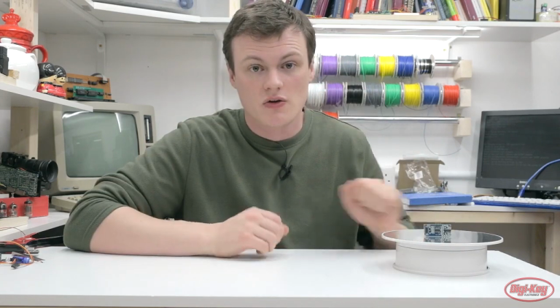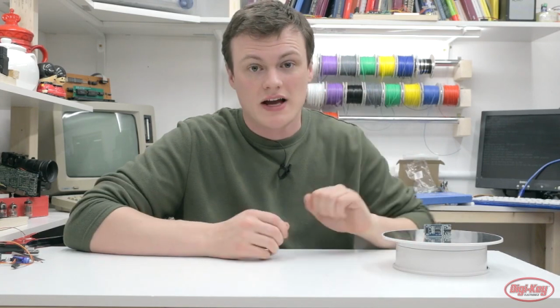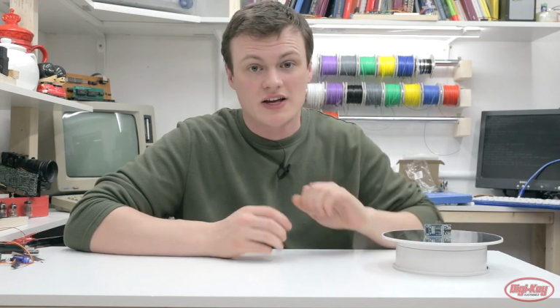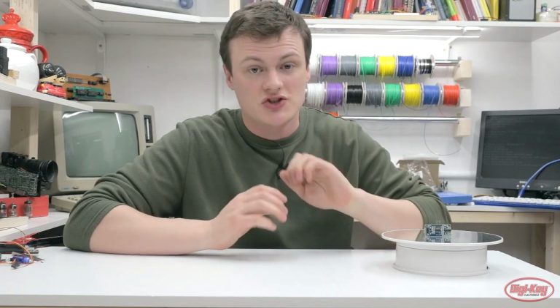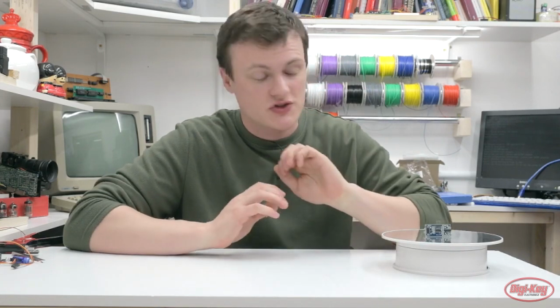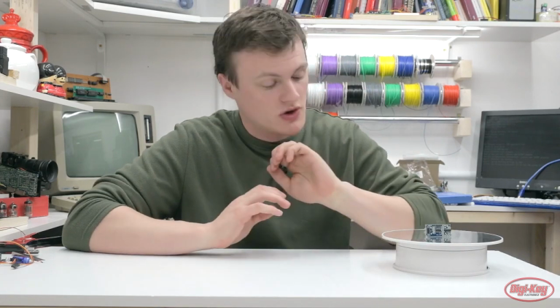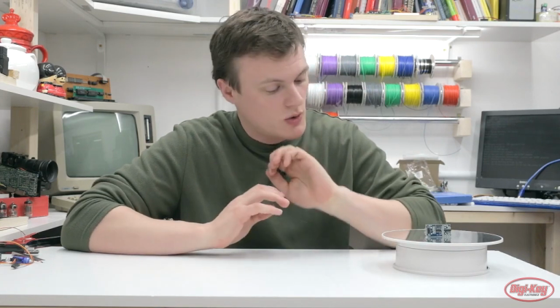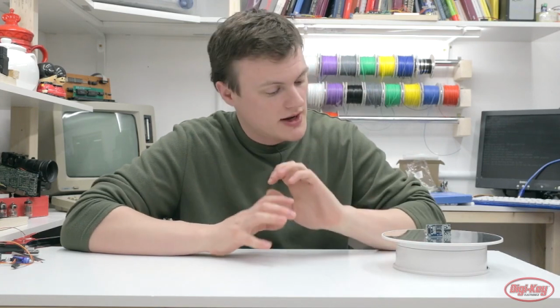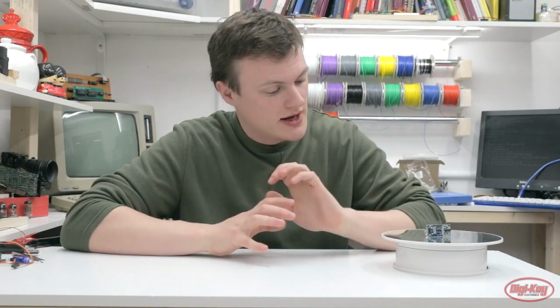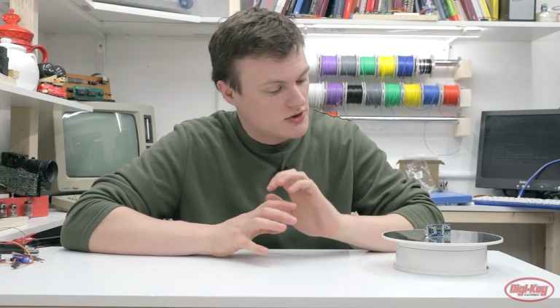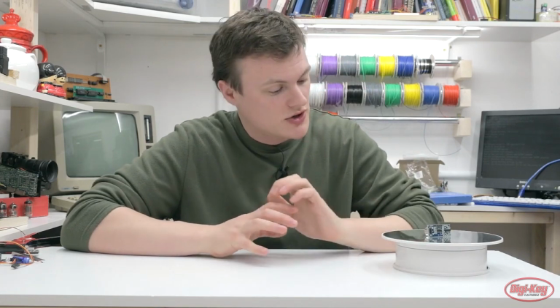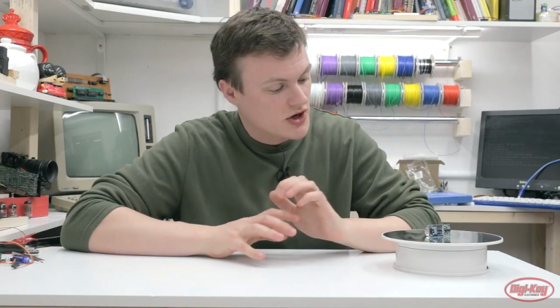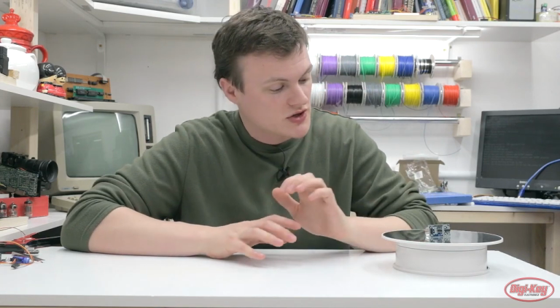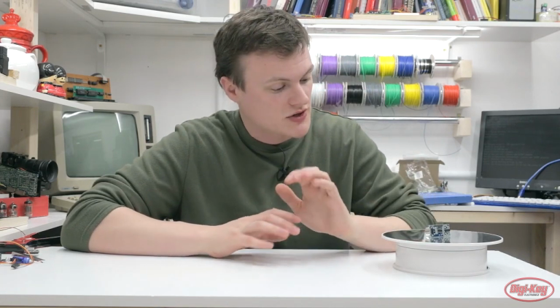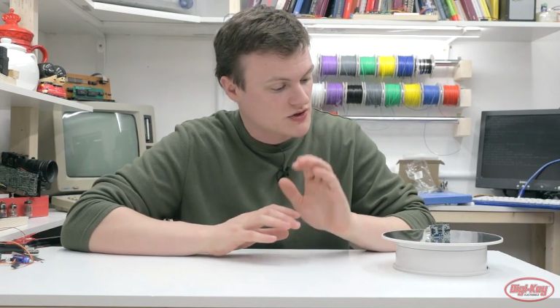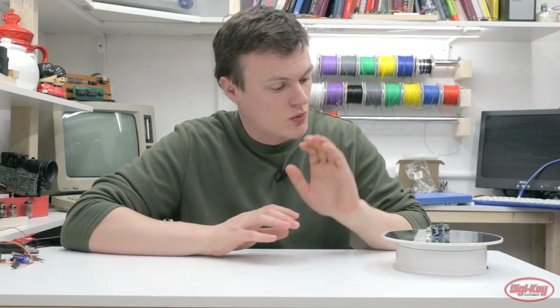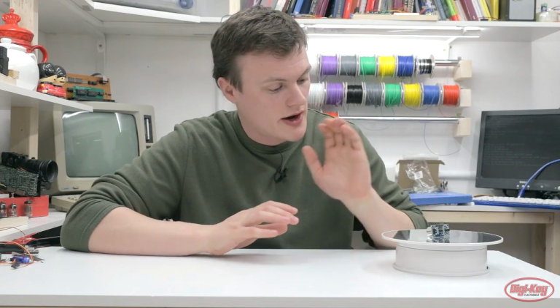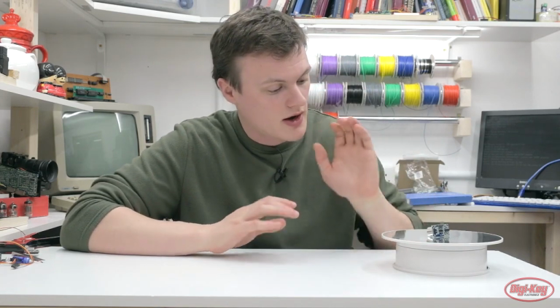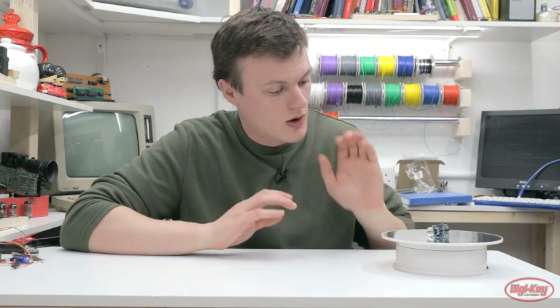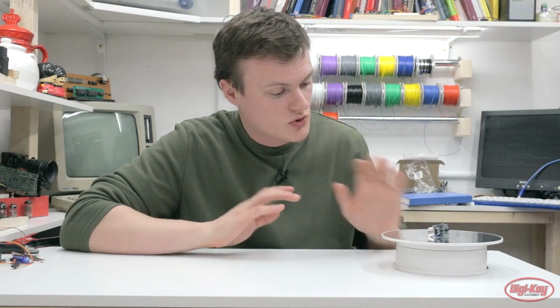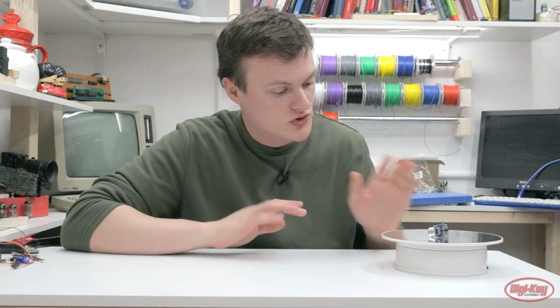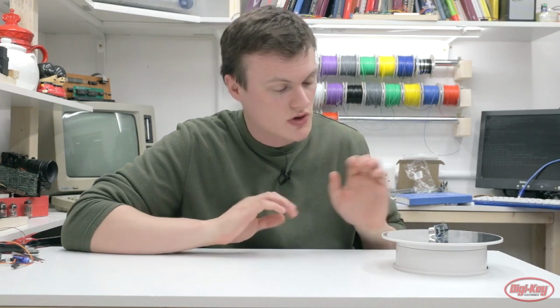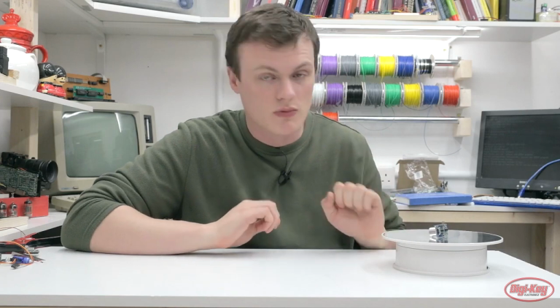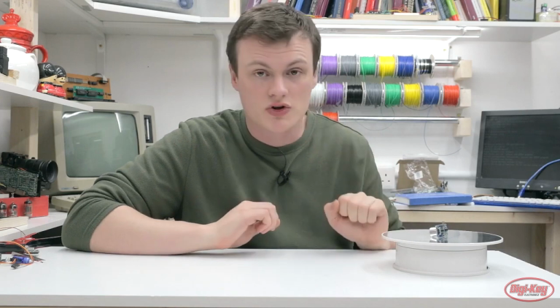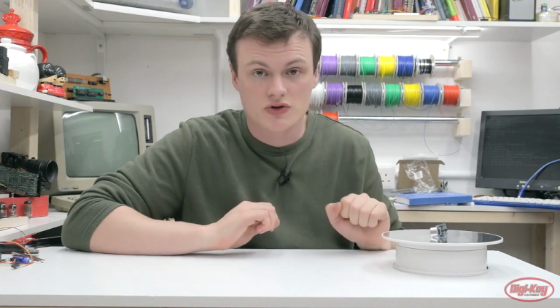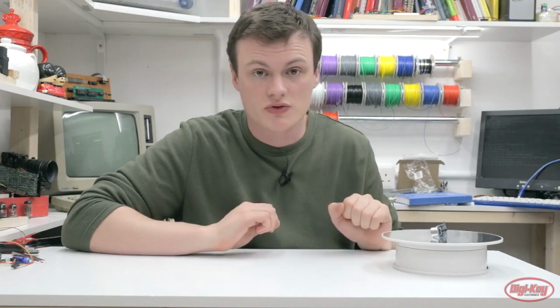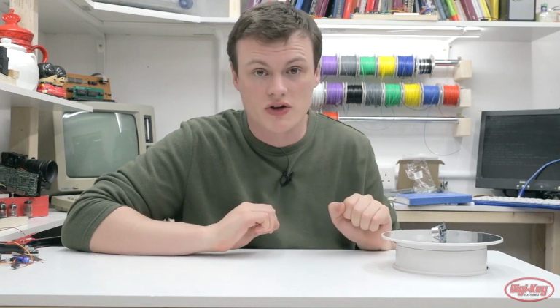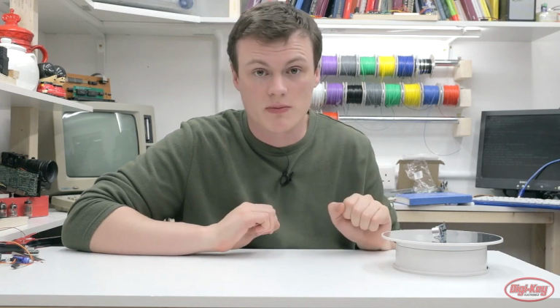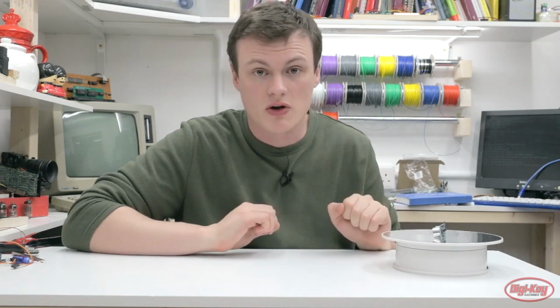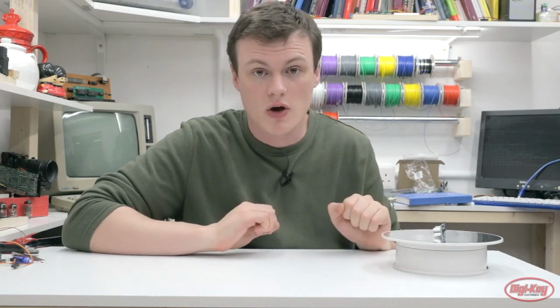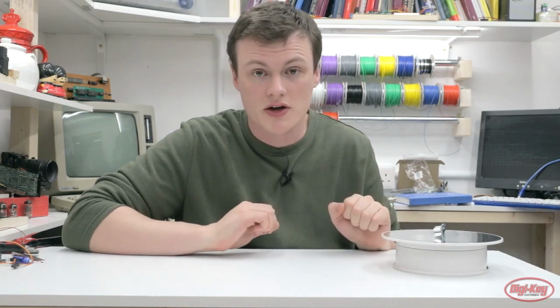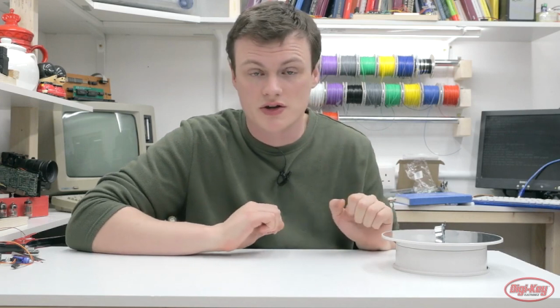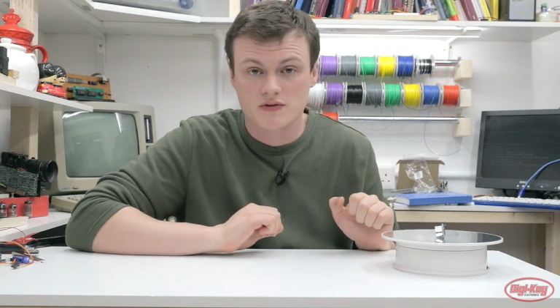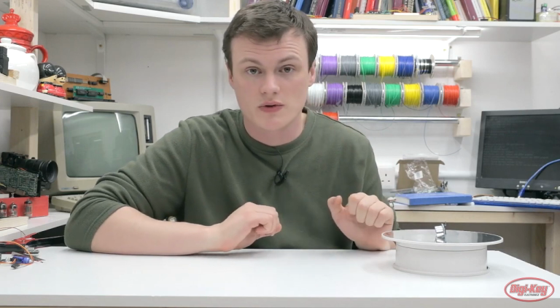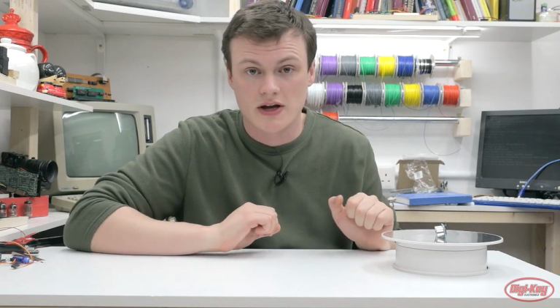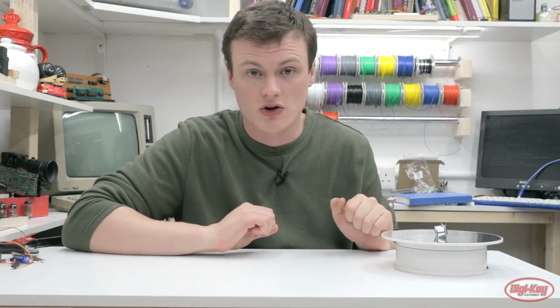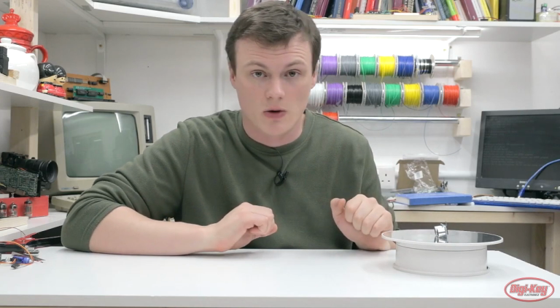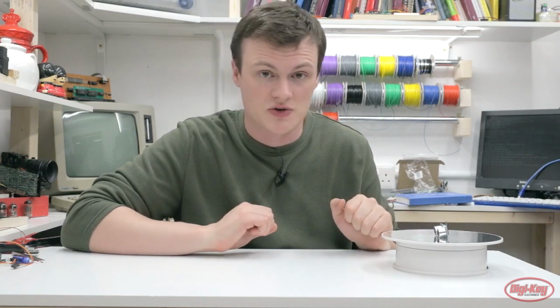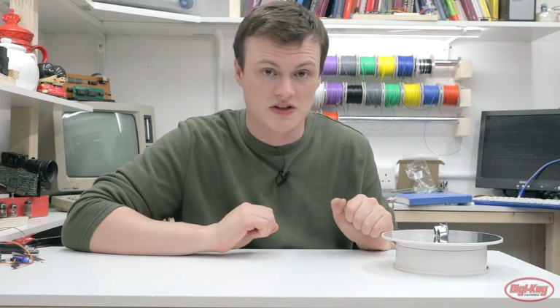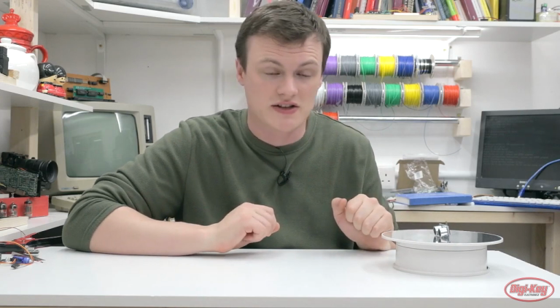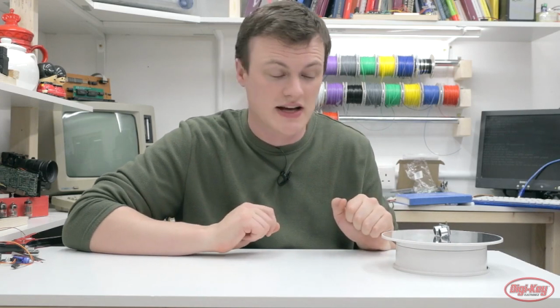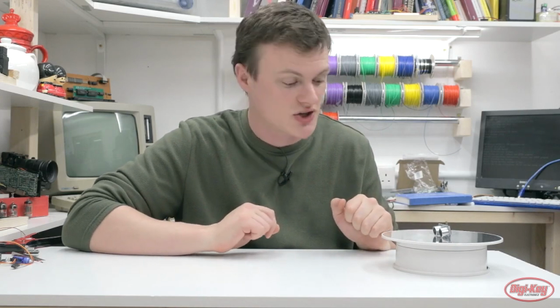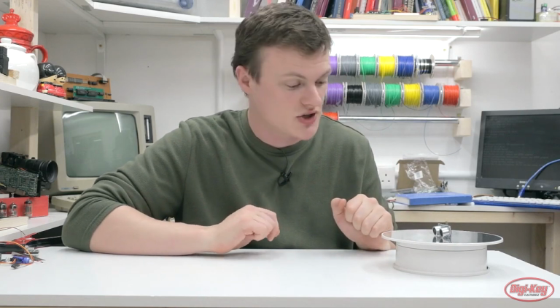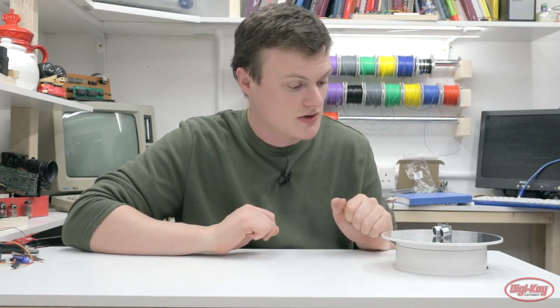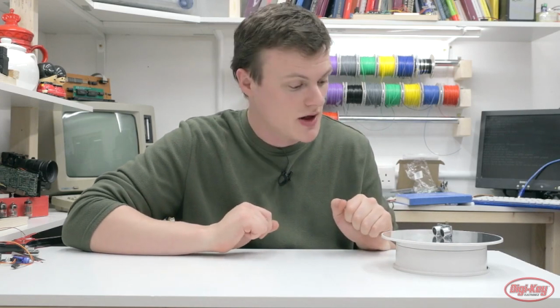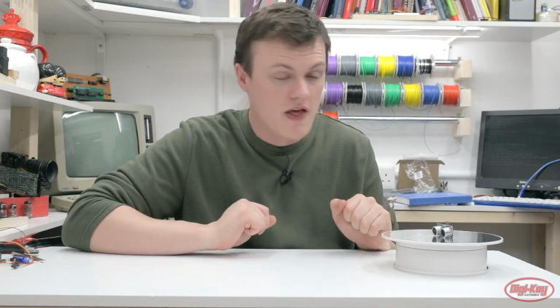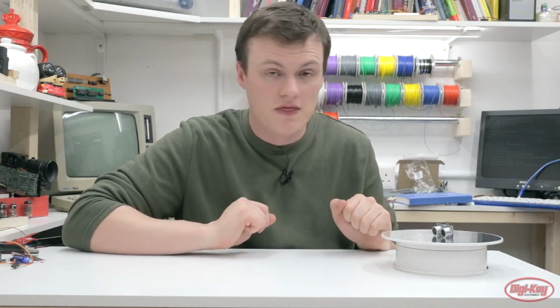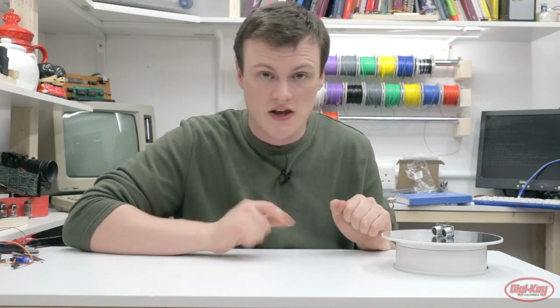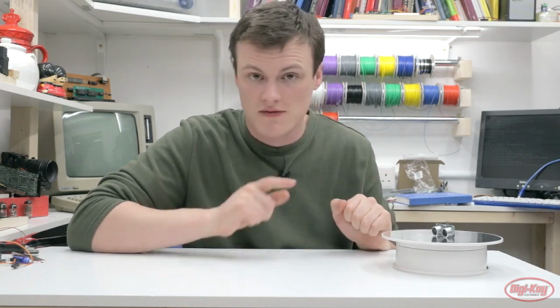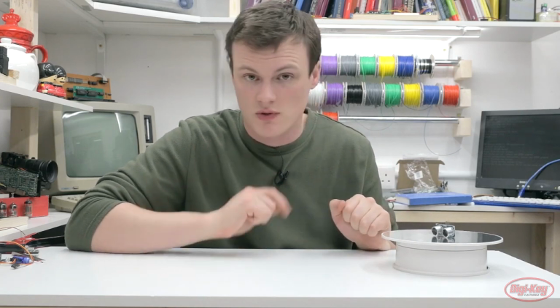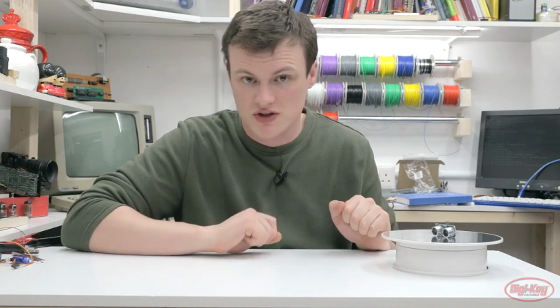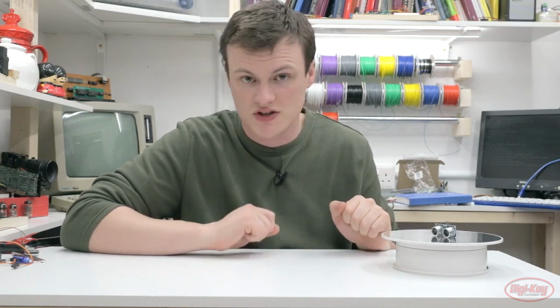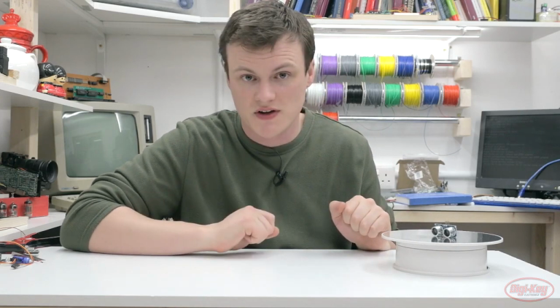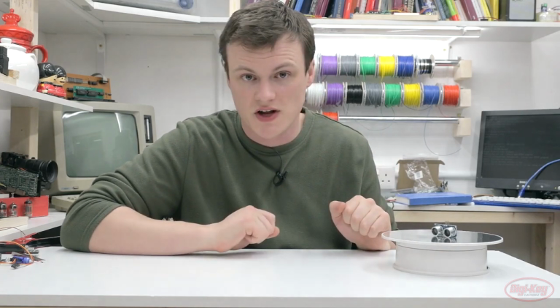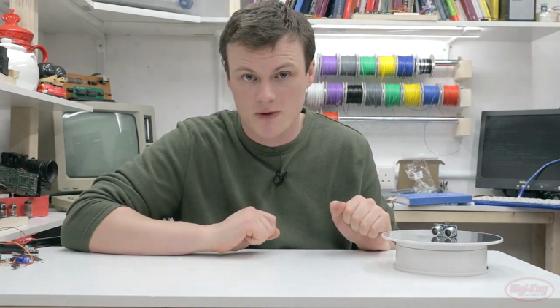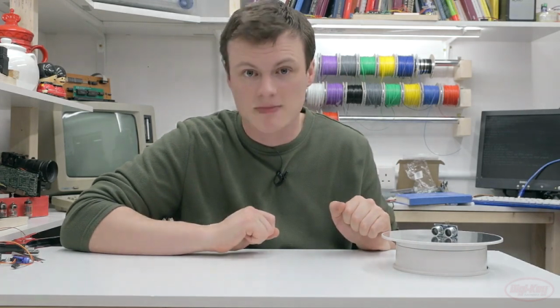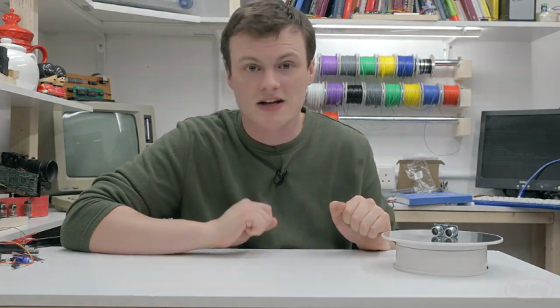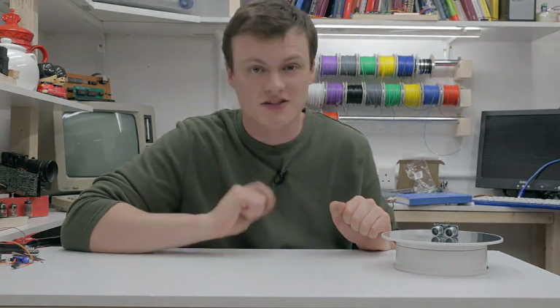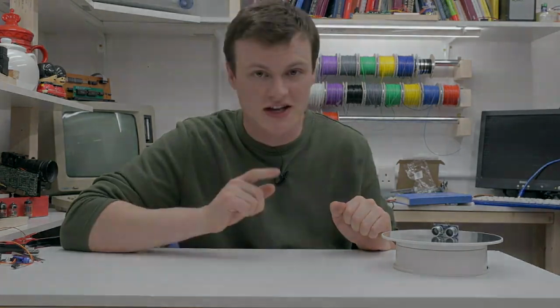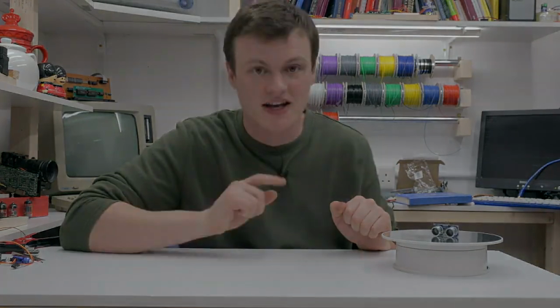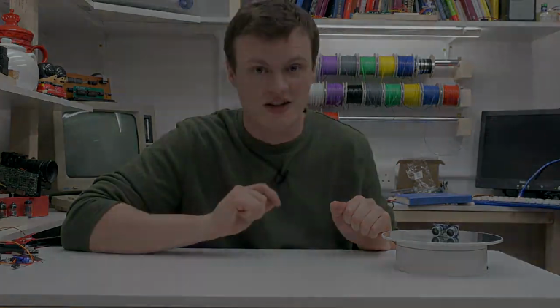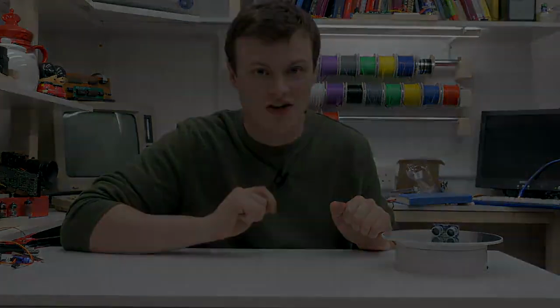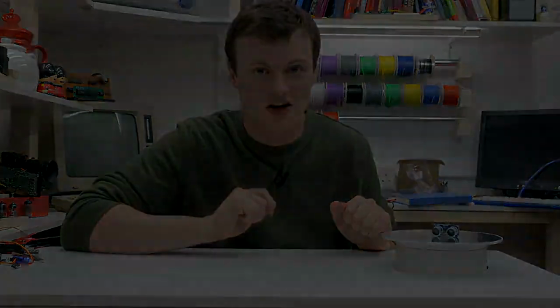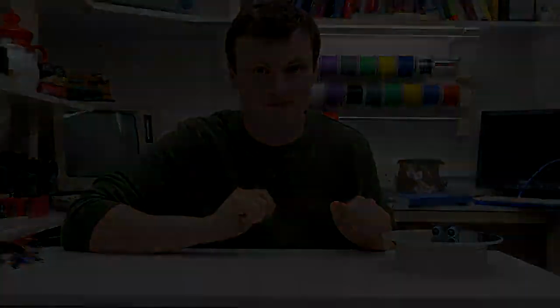That's just a quick introduction to why ultrasonic modules can be quite useful in object detection. Thank you for watching this video and see you next time.